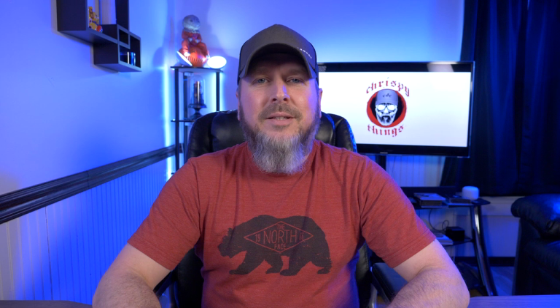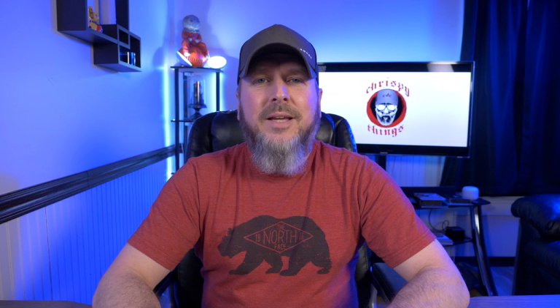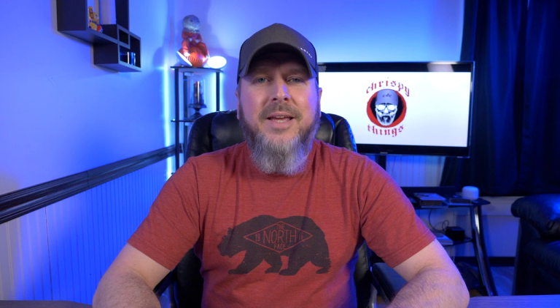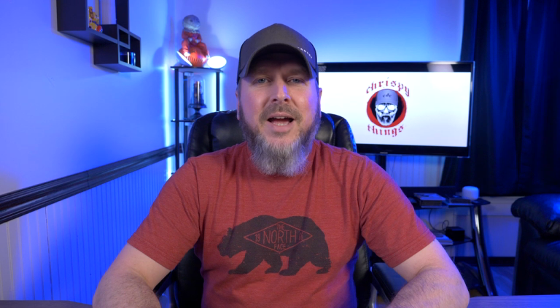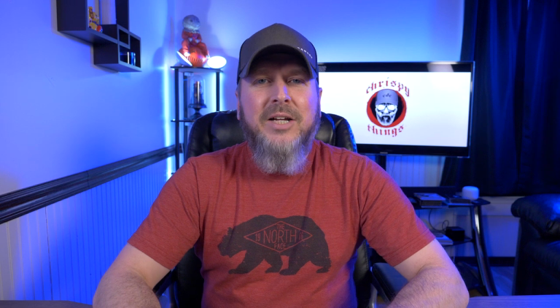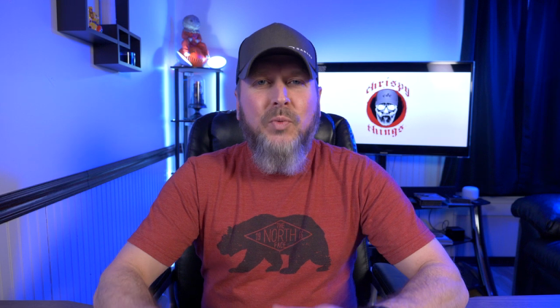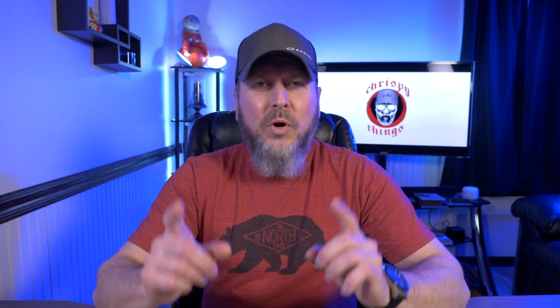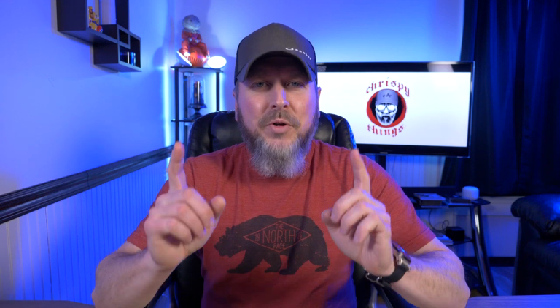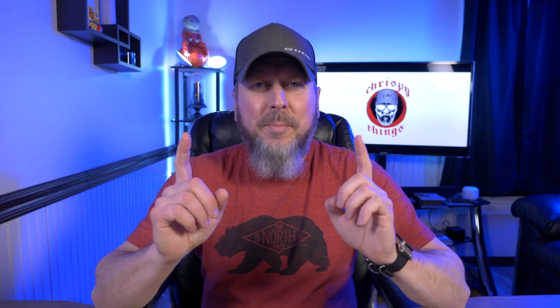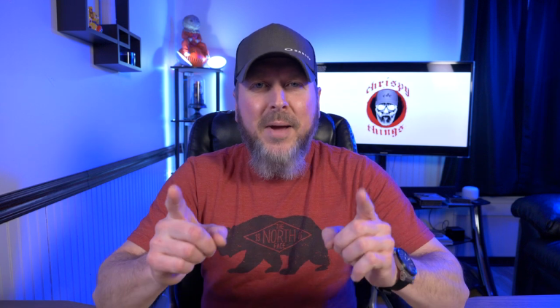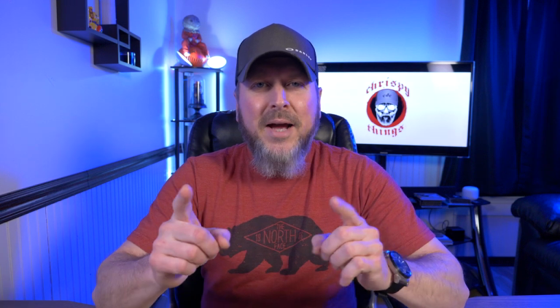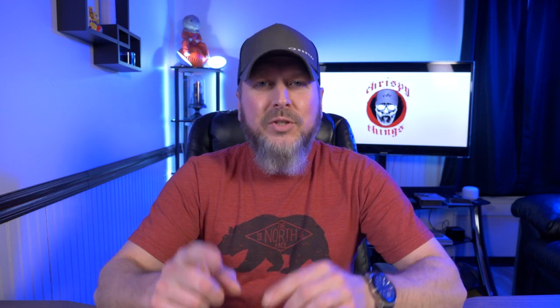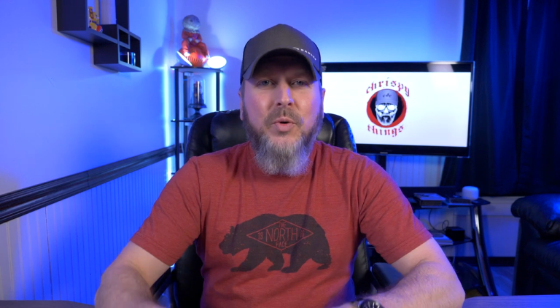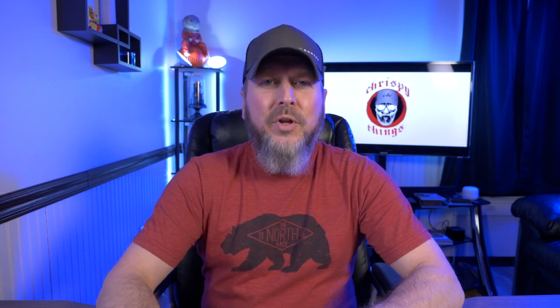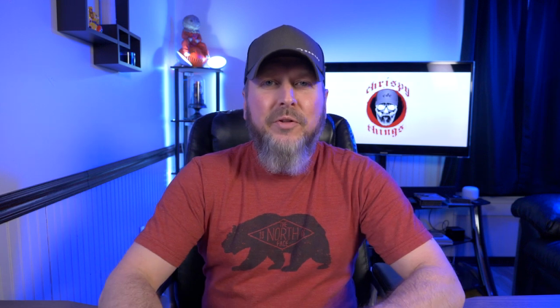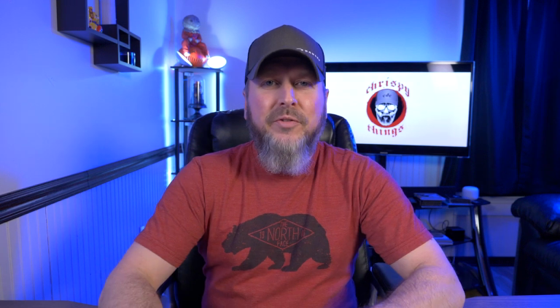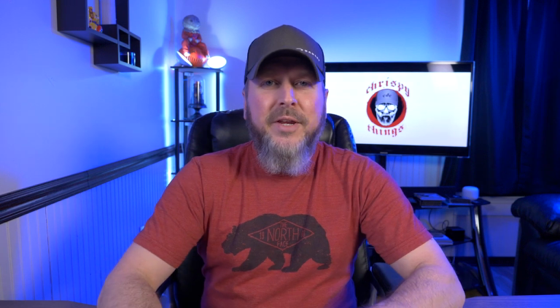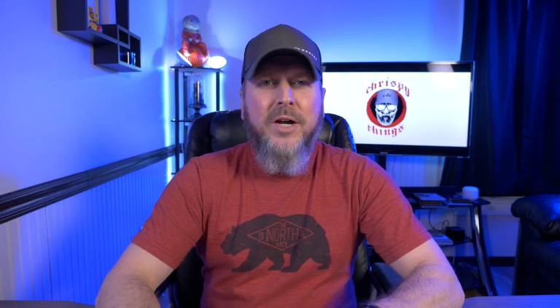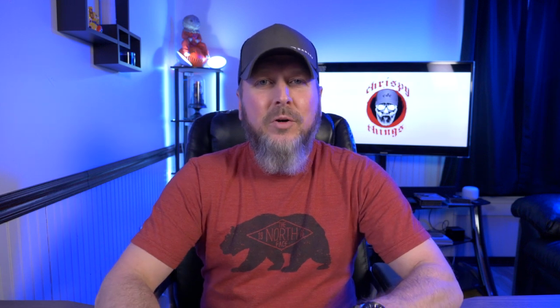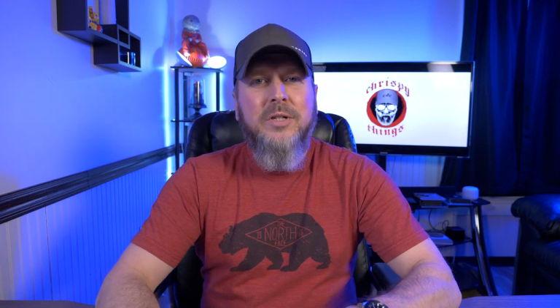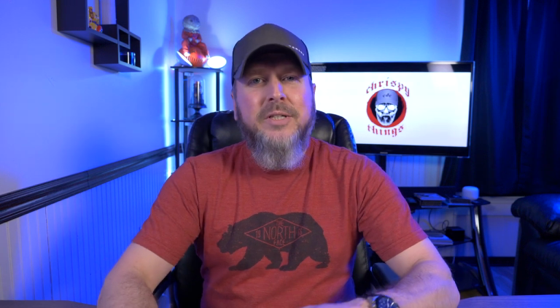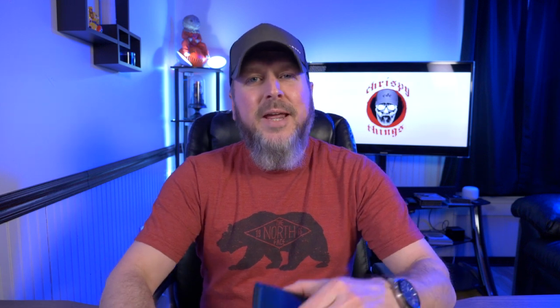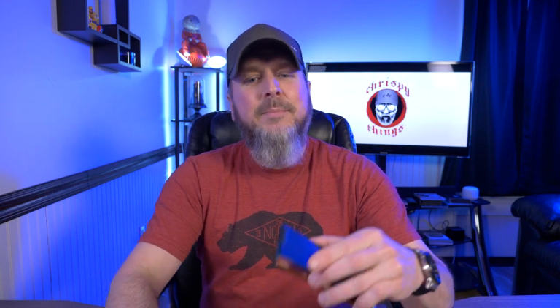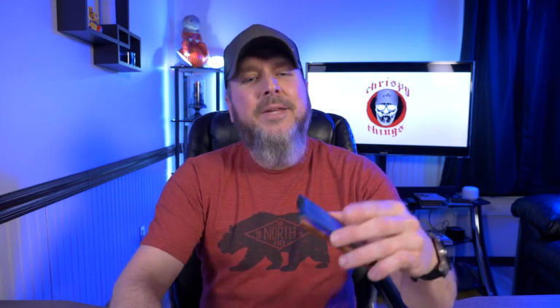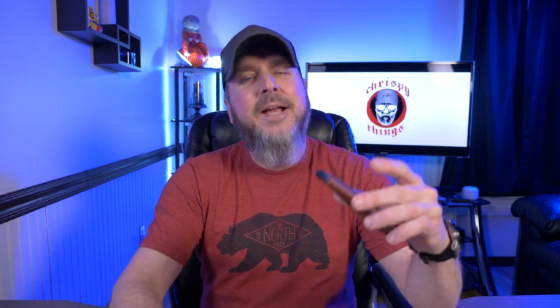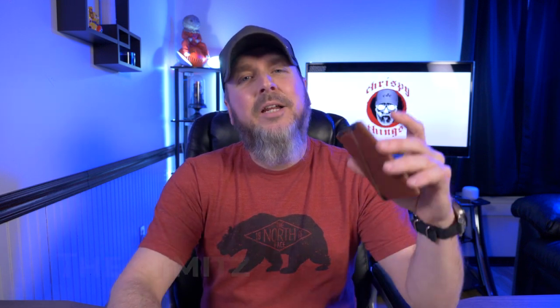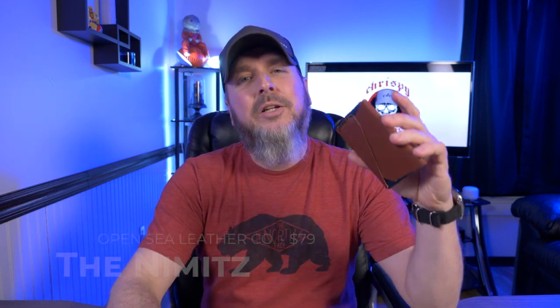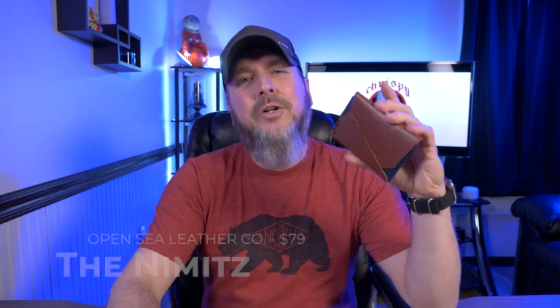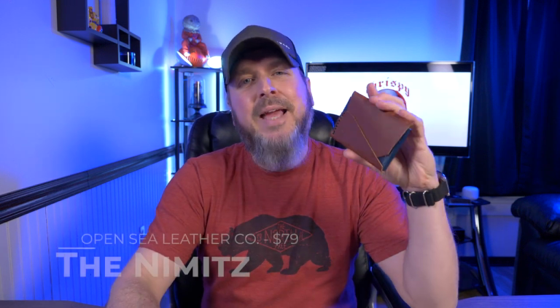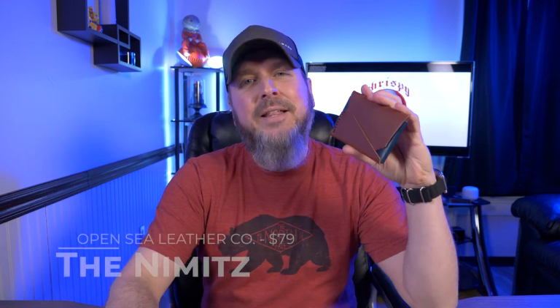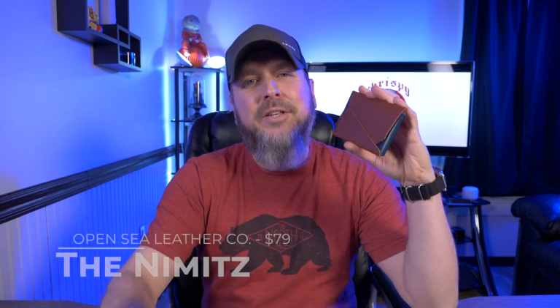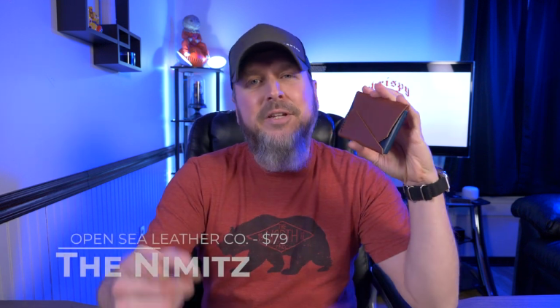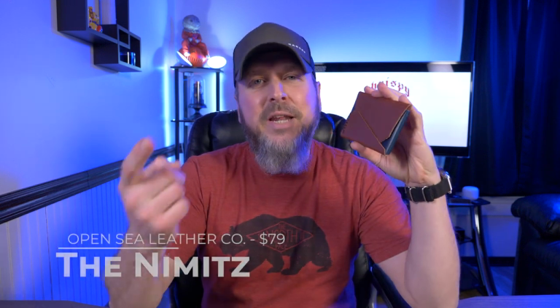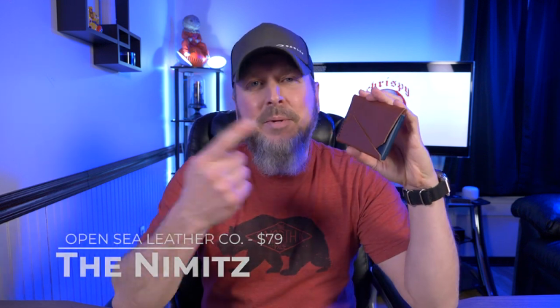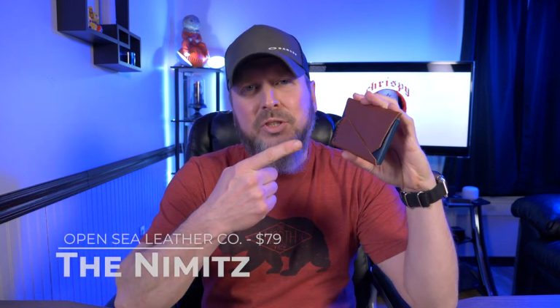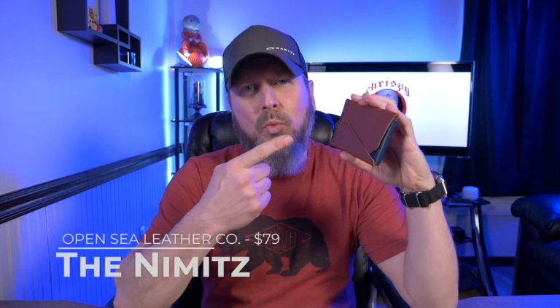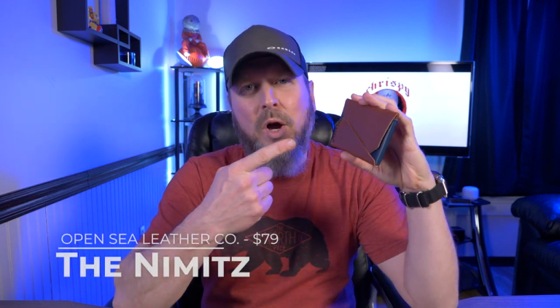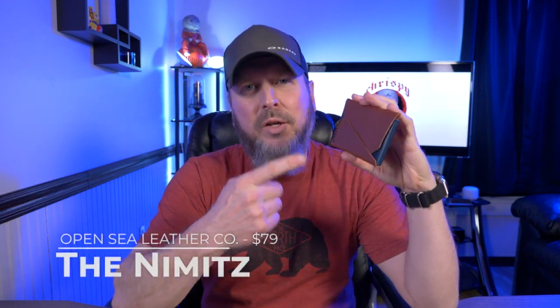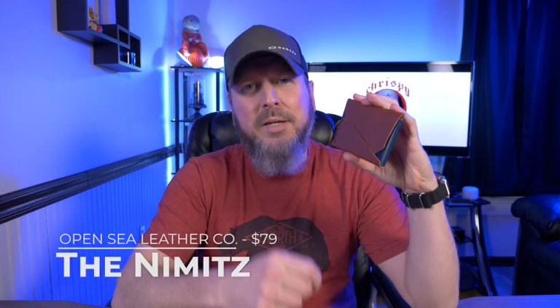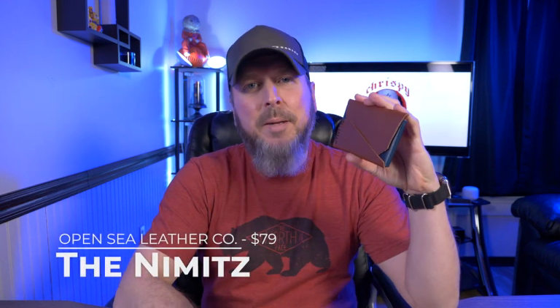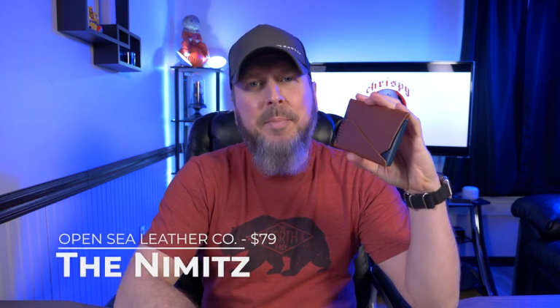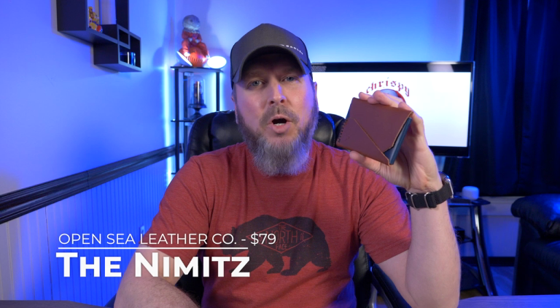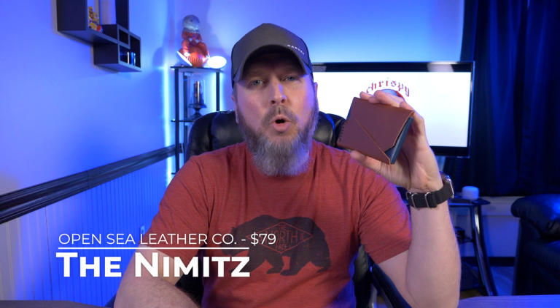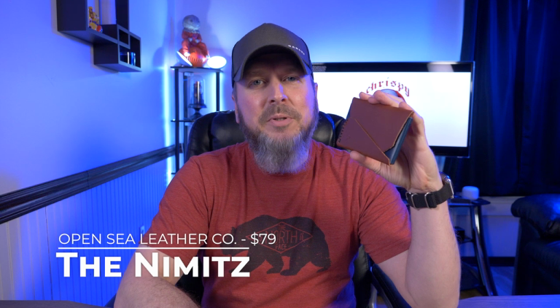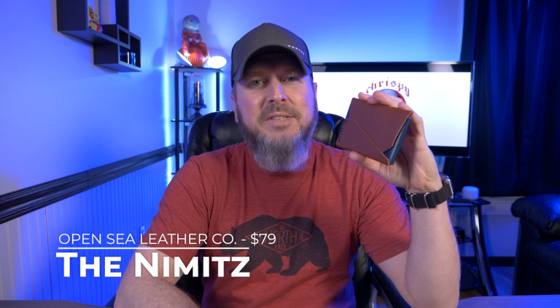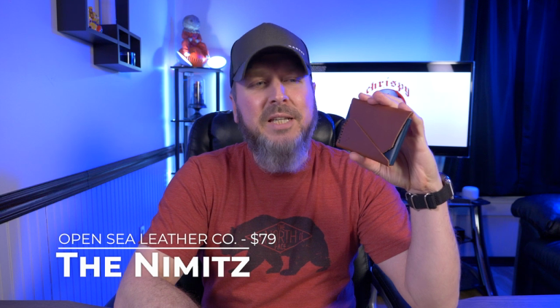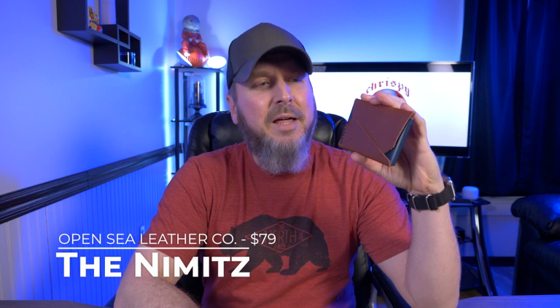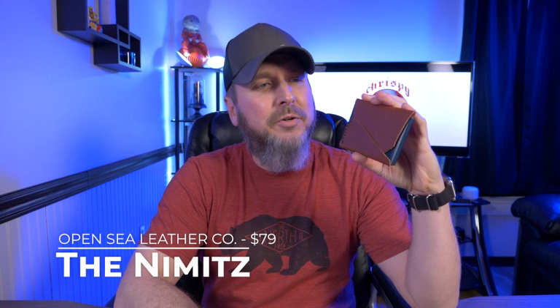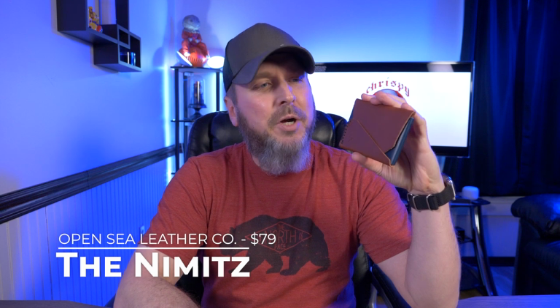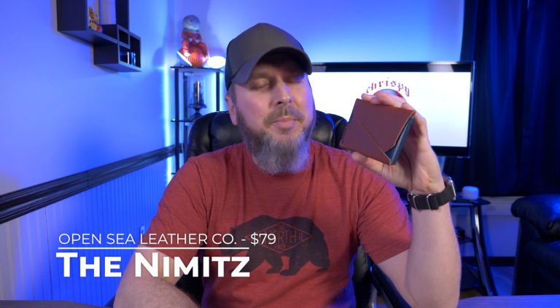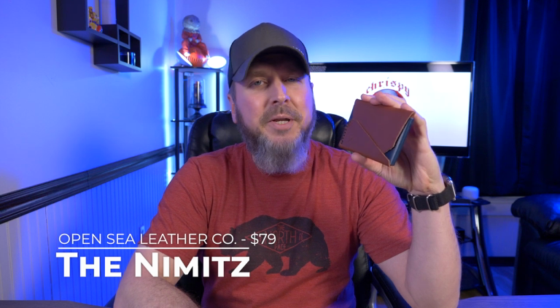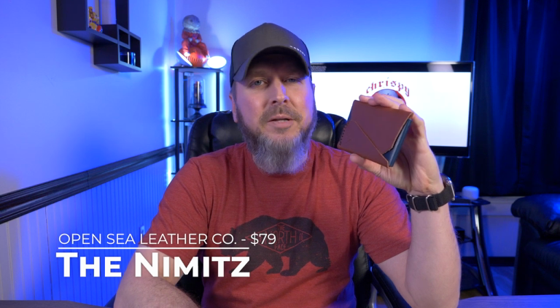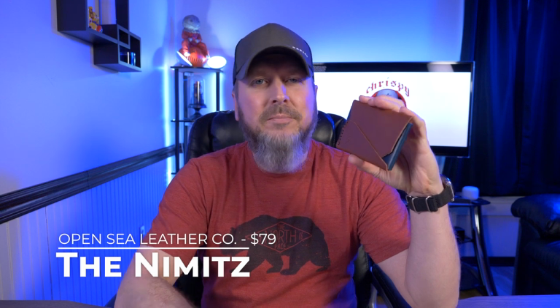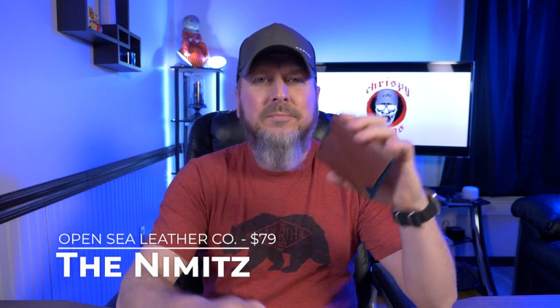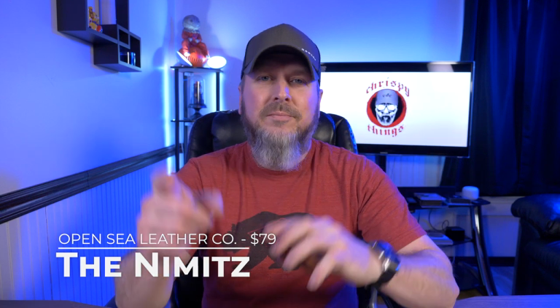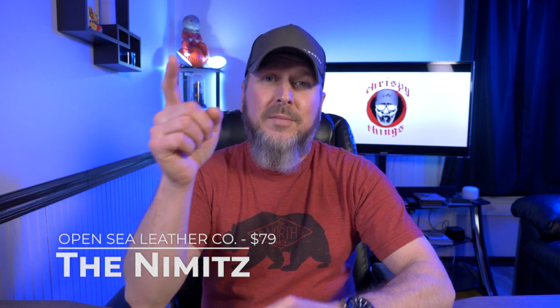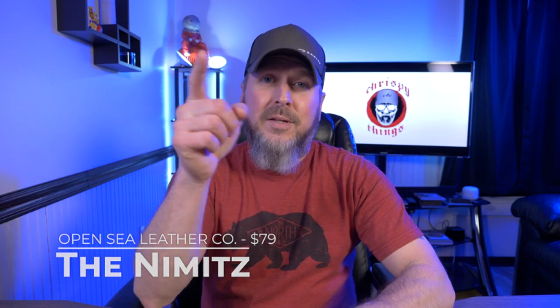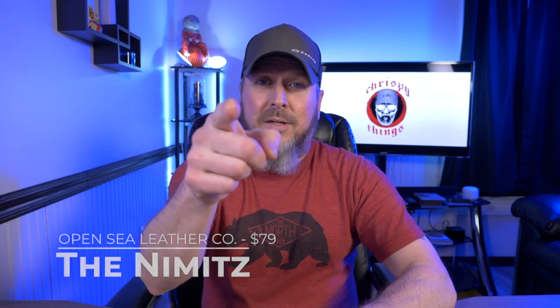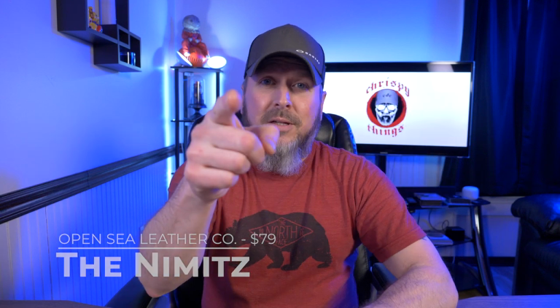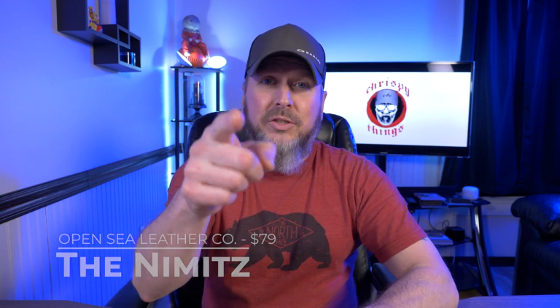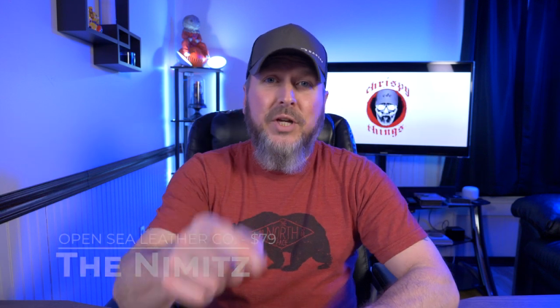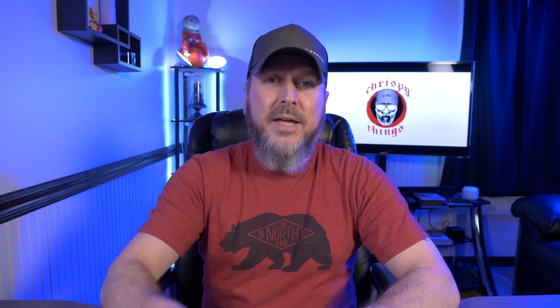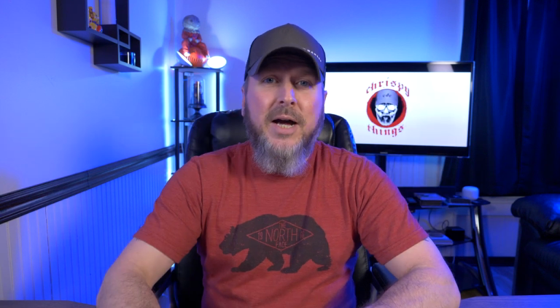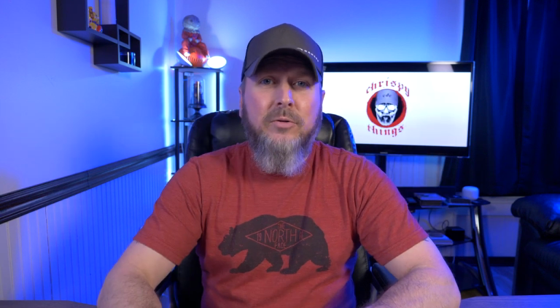Hey guys, welcome back to another video. Today I'm taking a look at the Nimitz wallet by OpenSea Leather Company. Let's check it out.